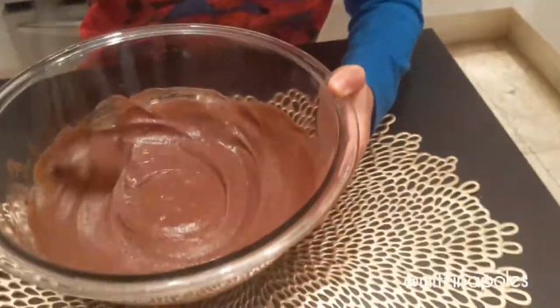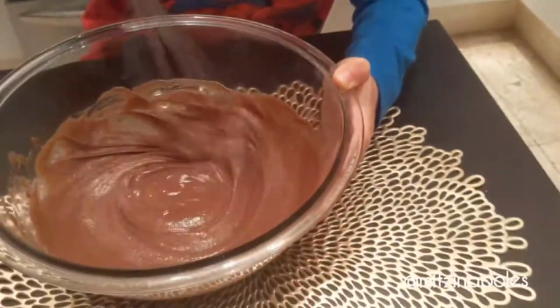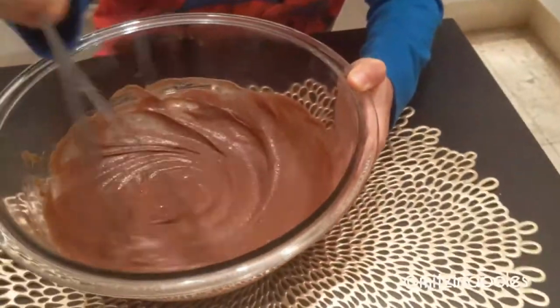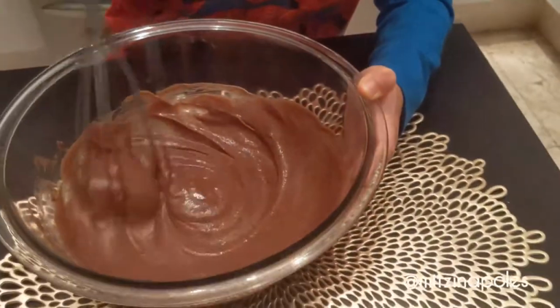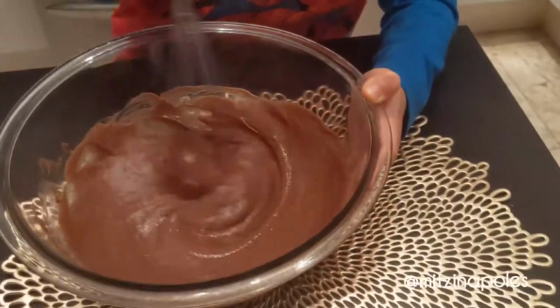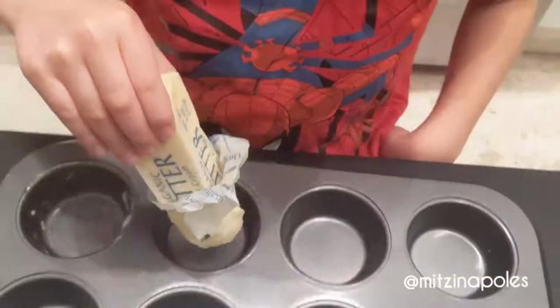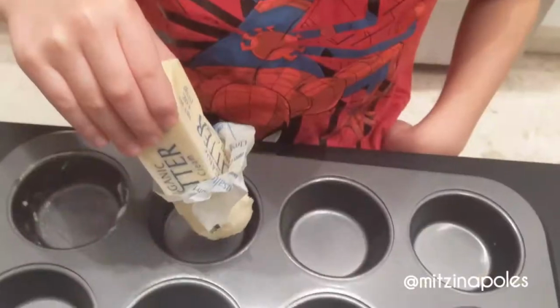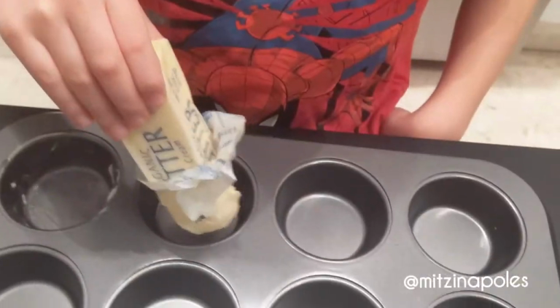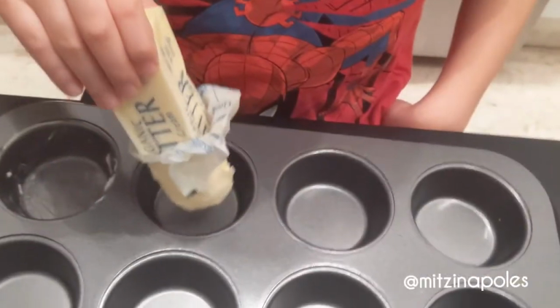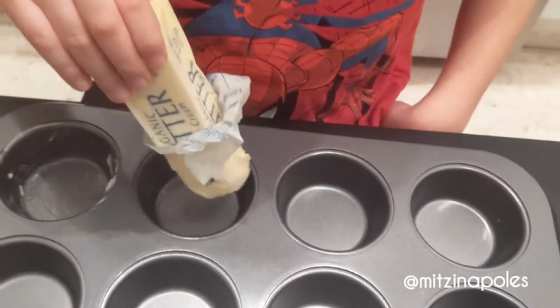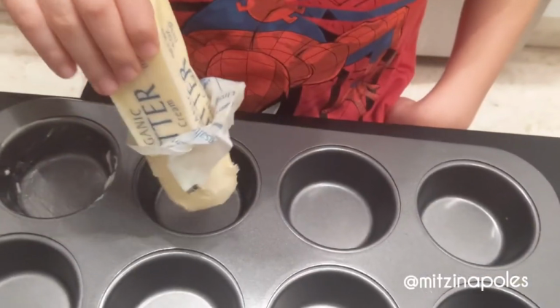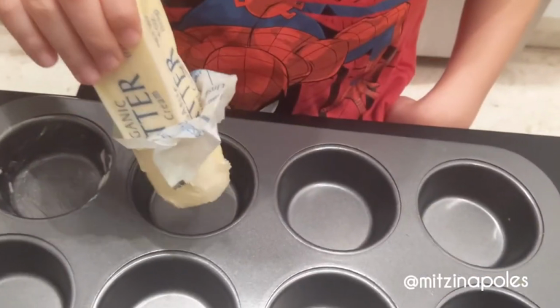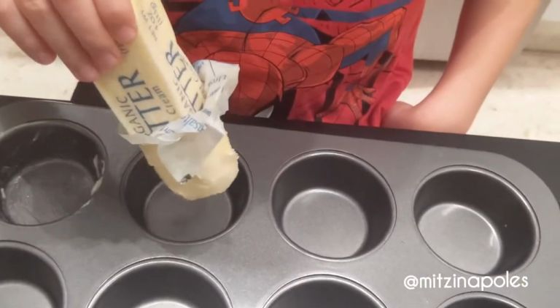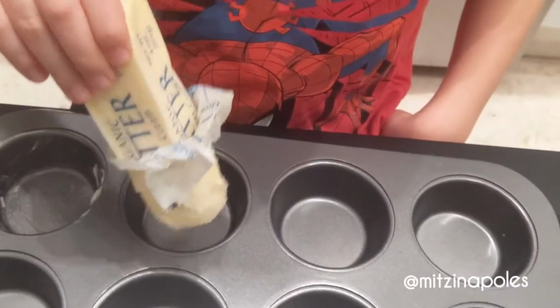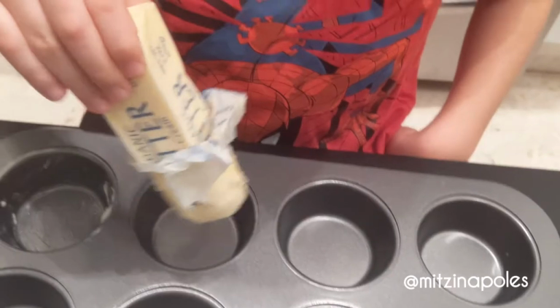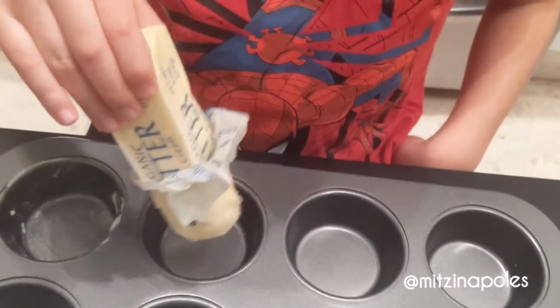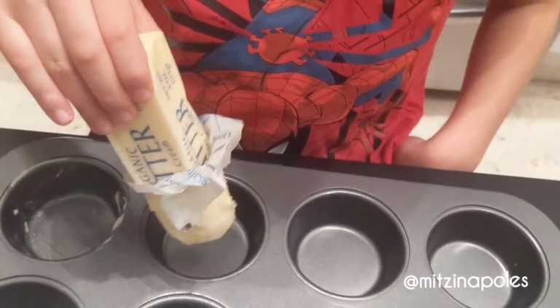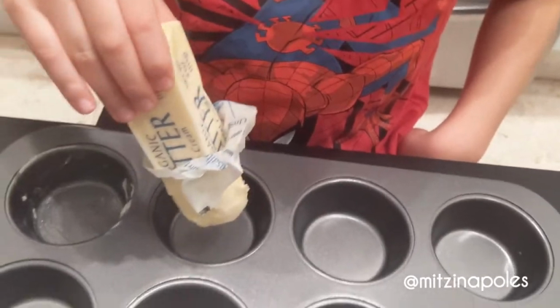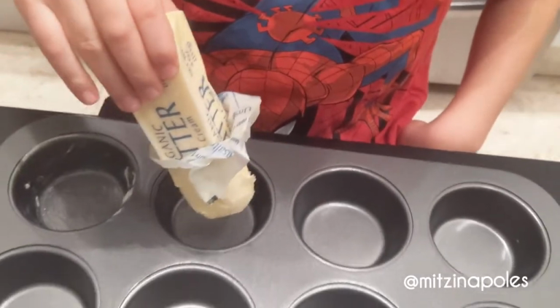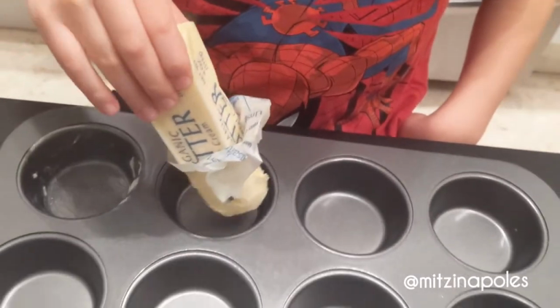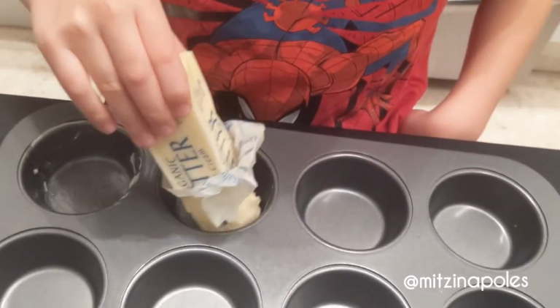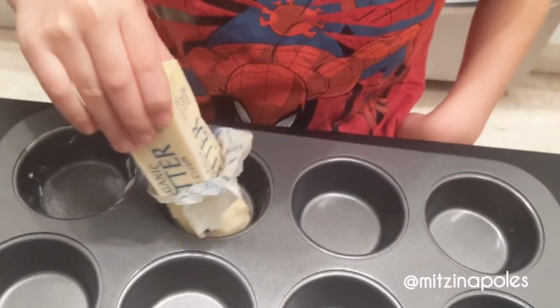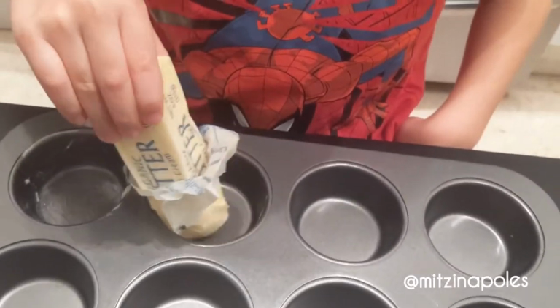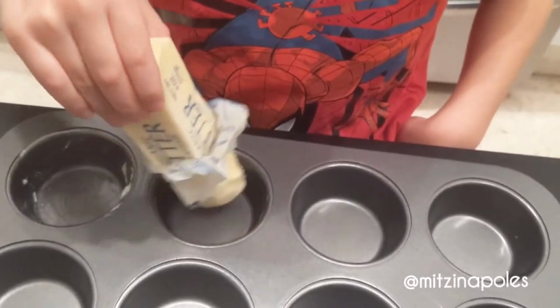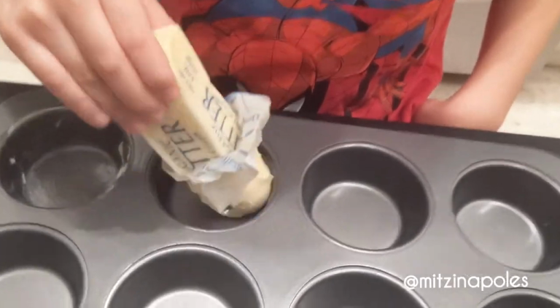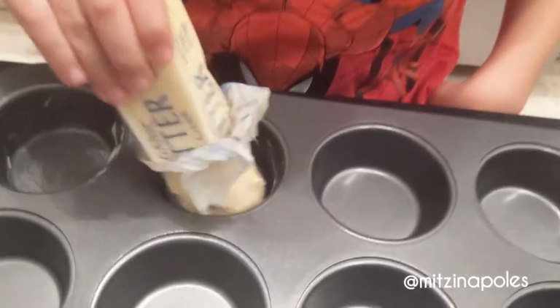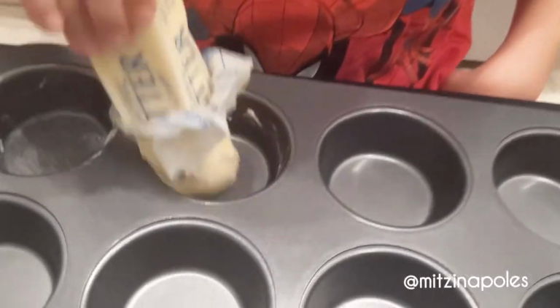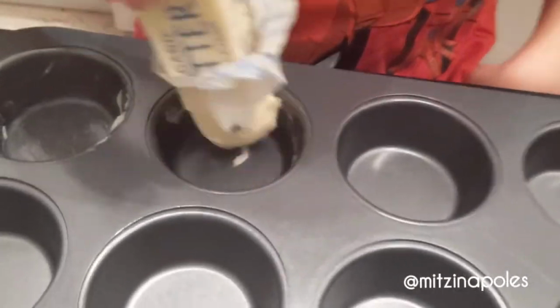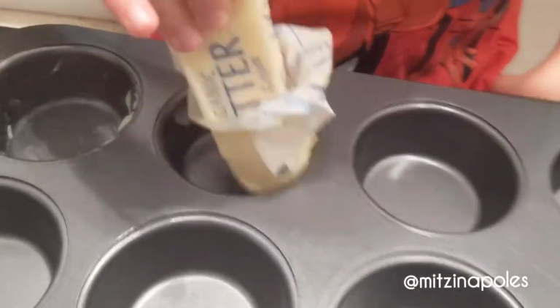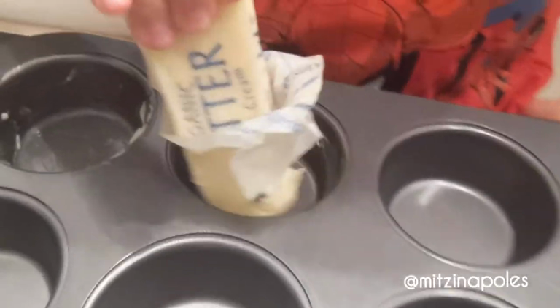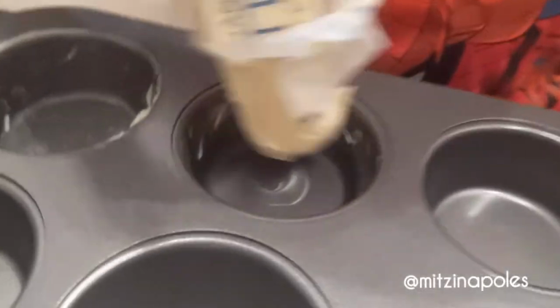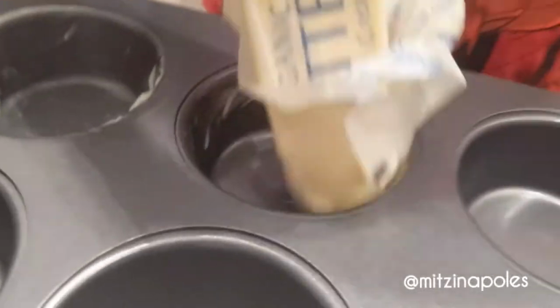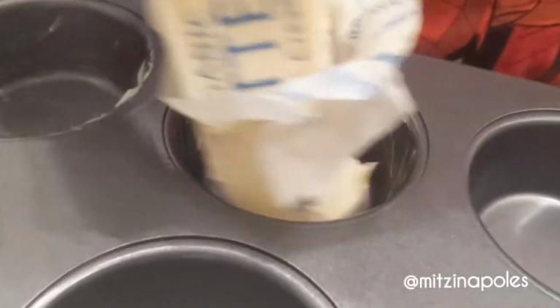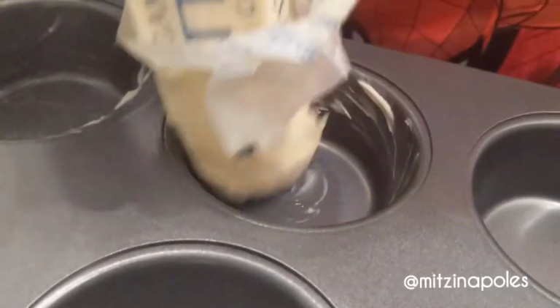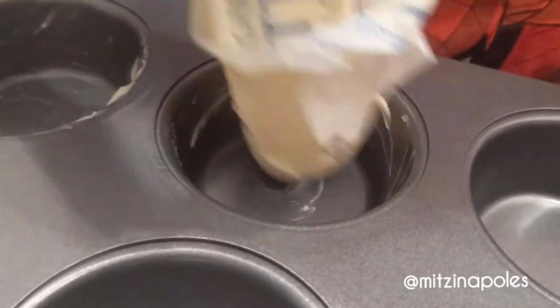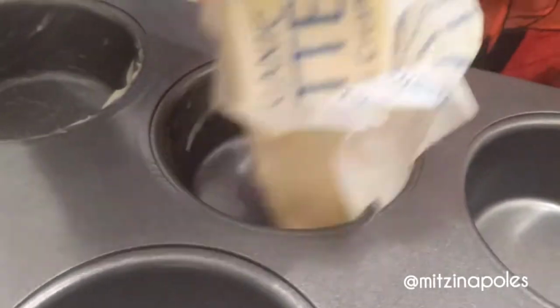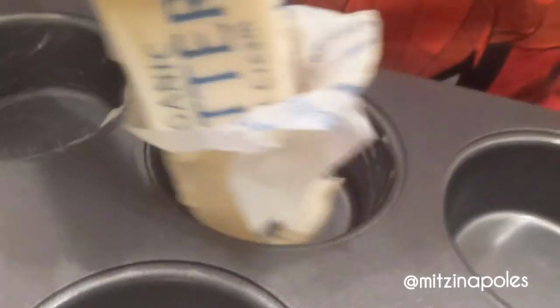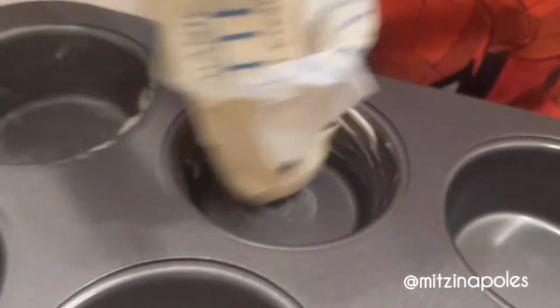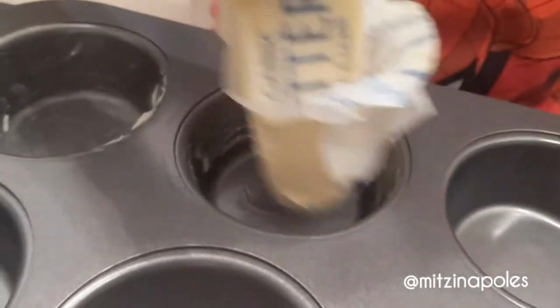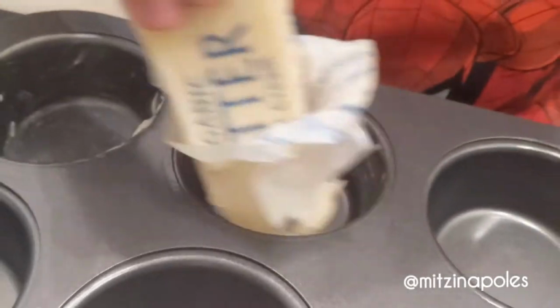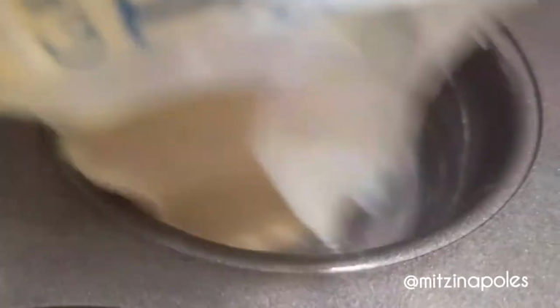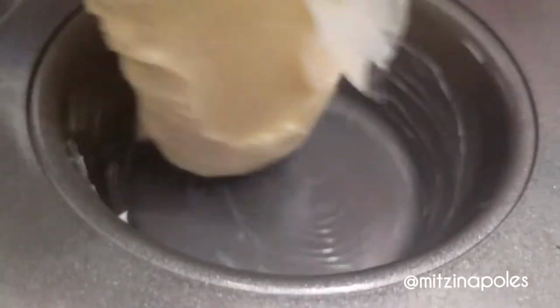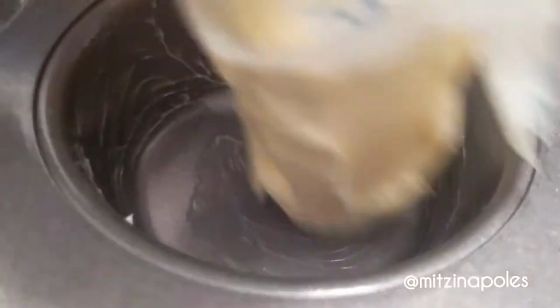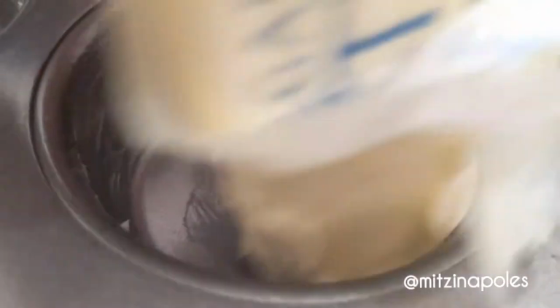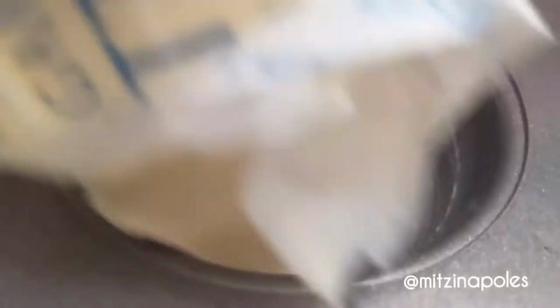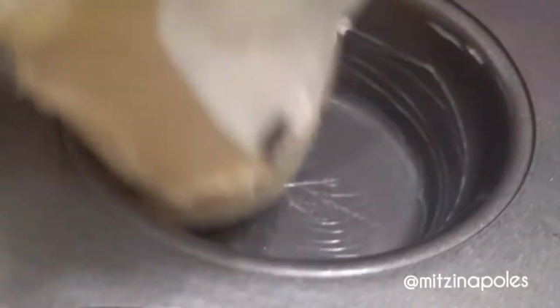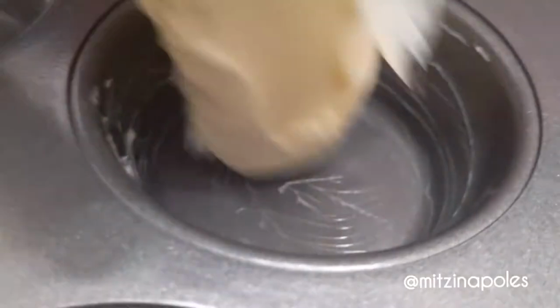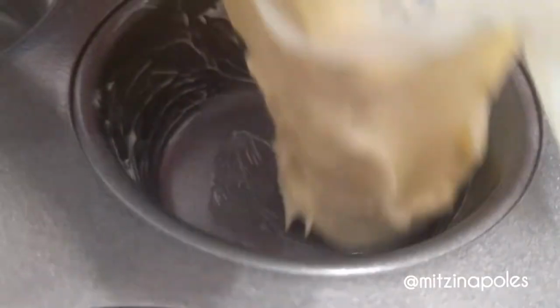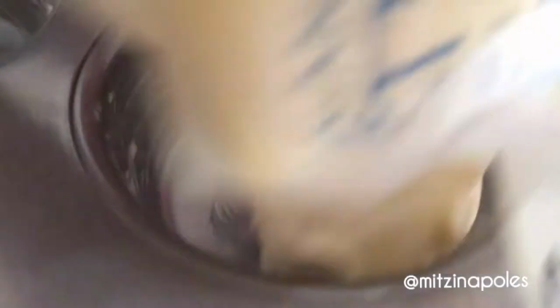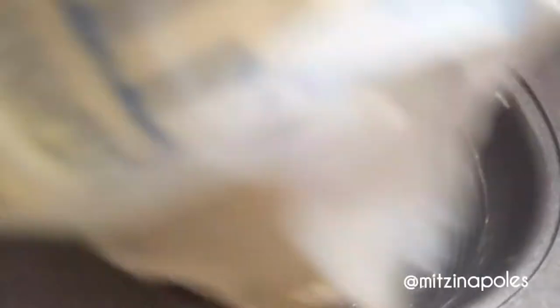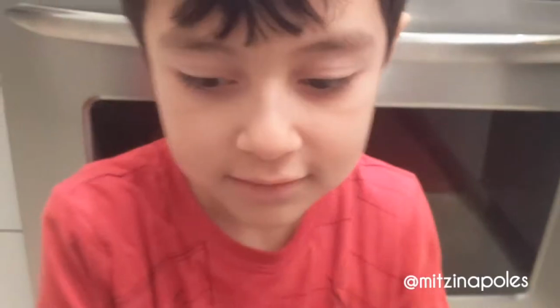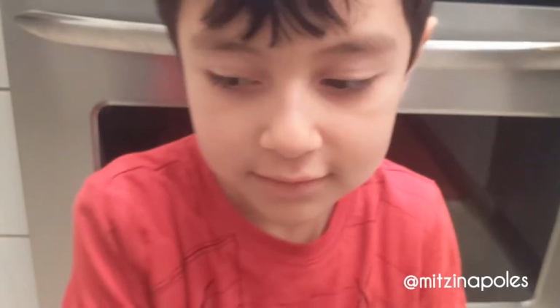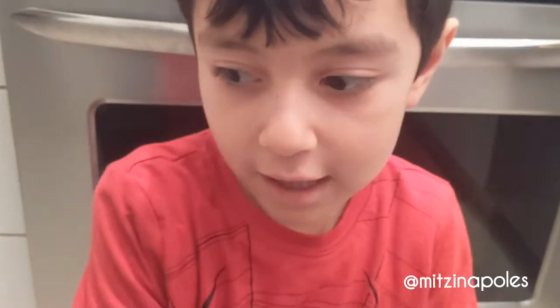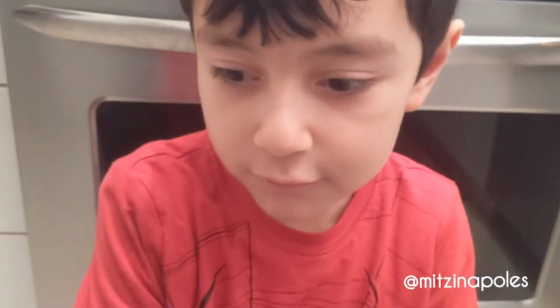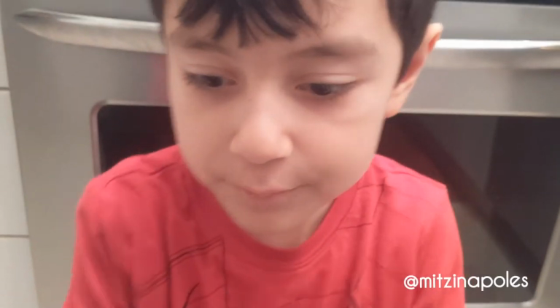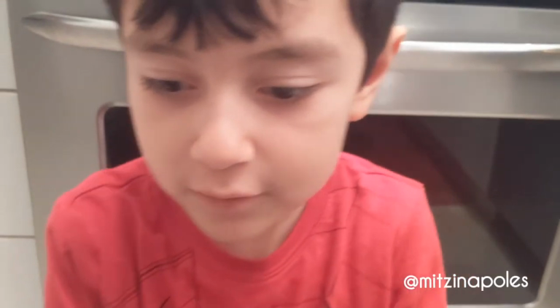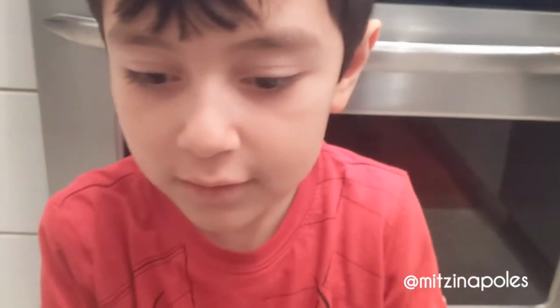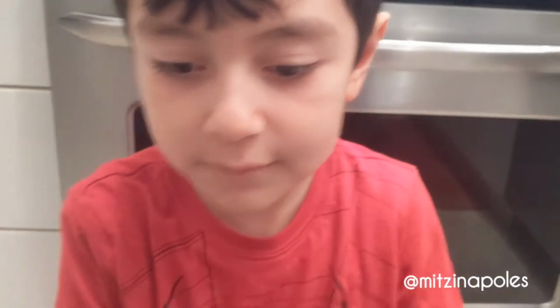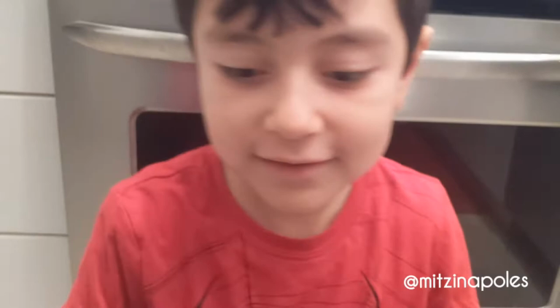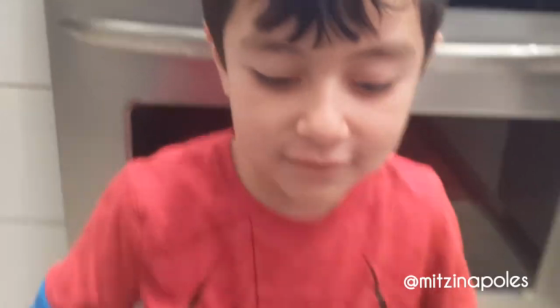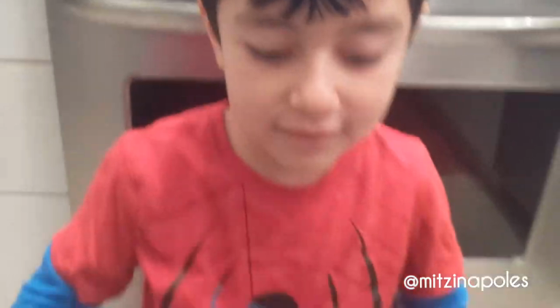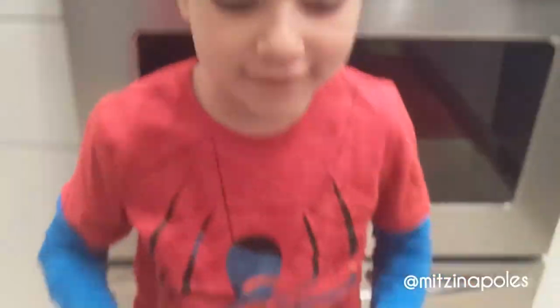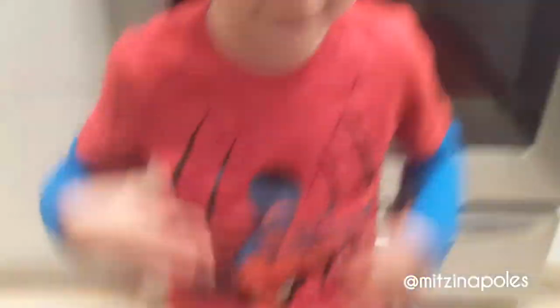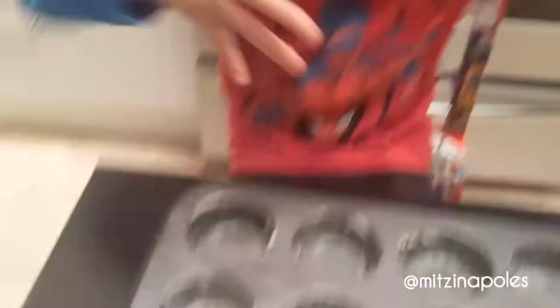Now we buttered the cupcake tray. Now we put our mixture in the tray.